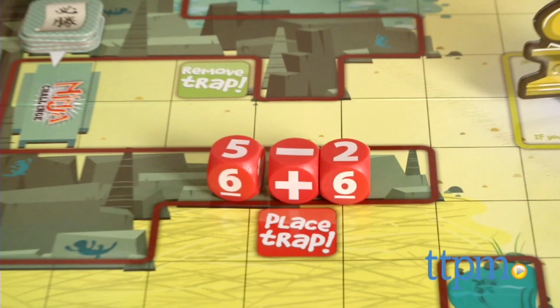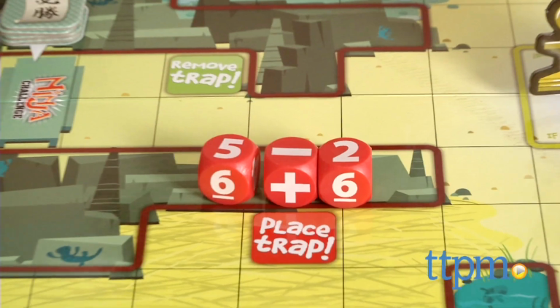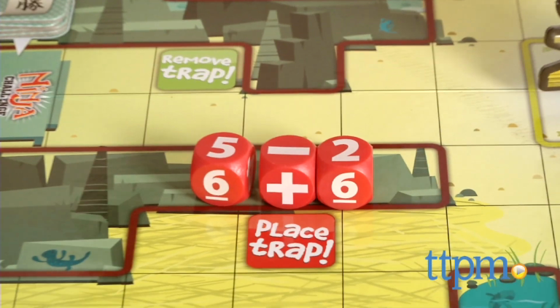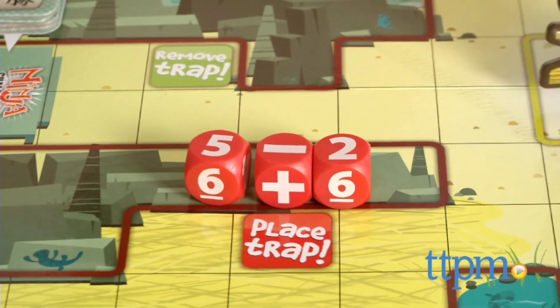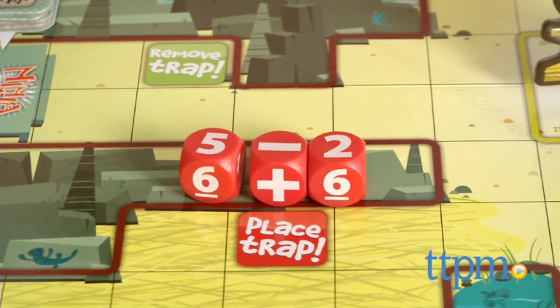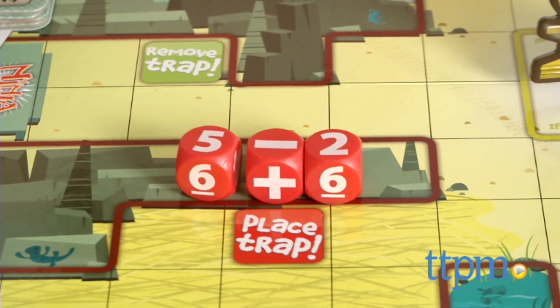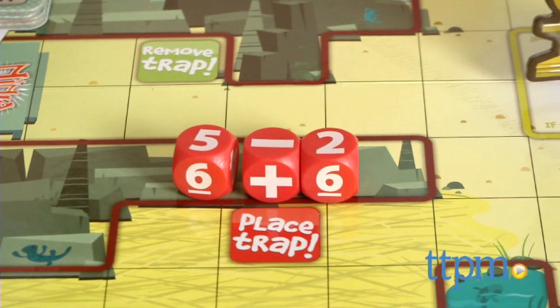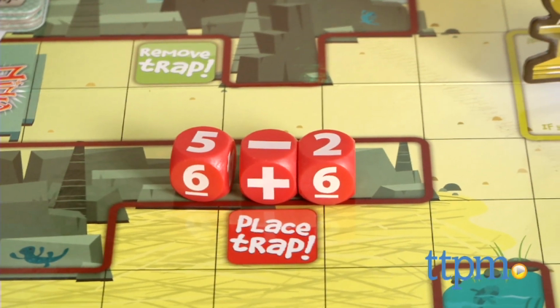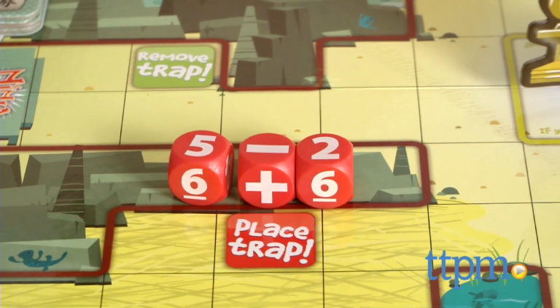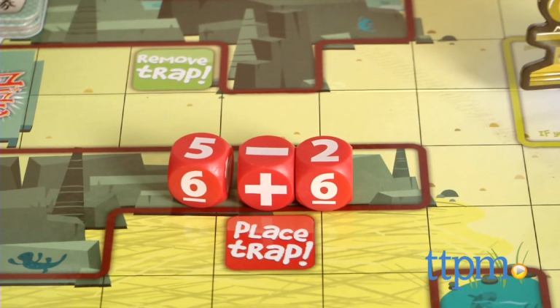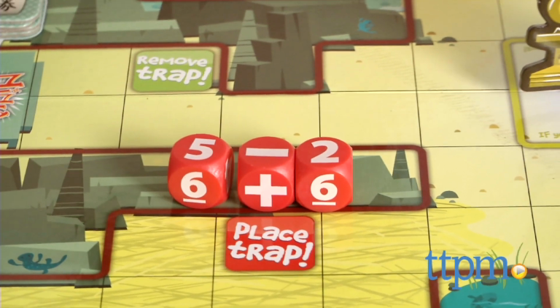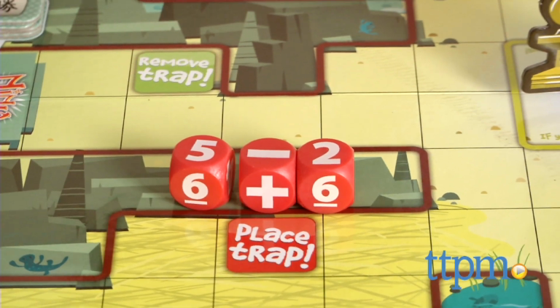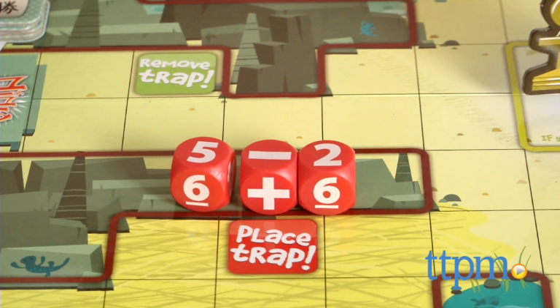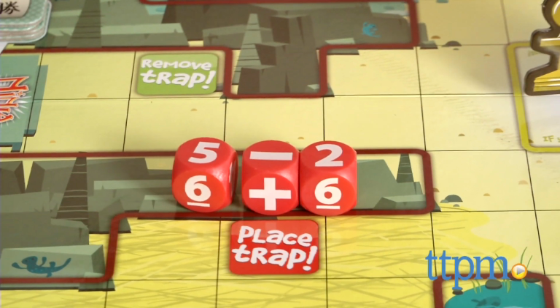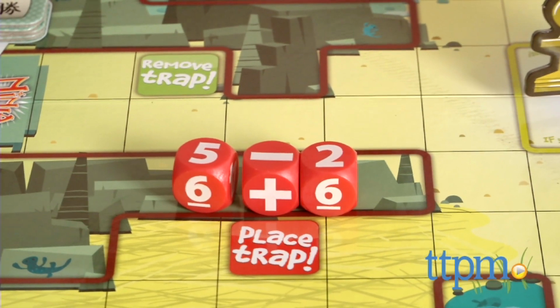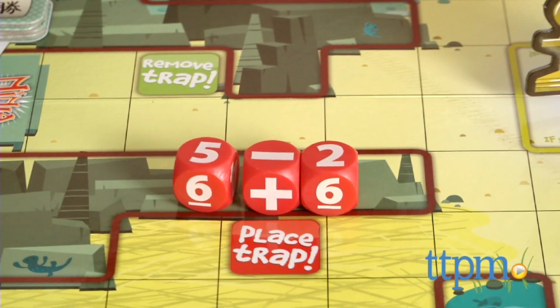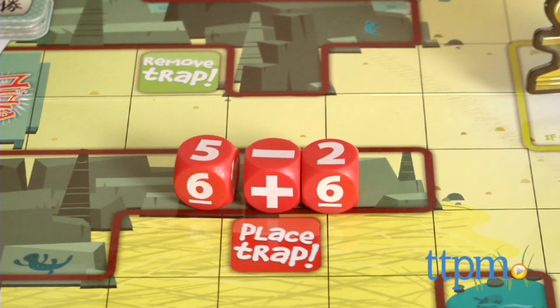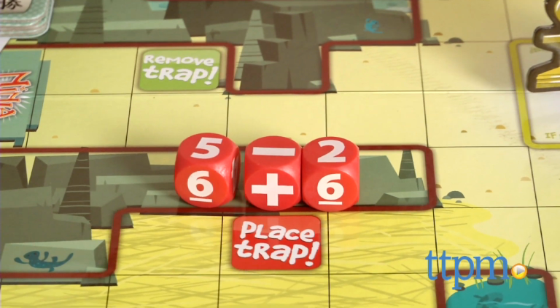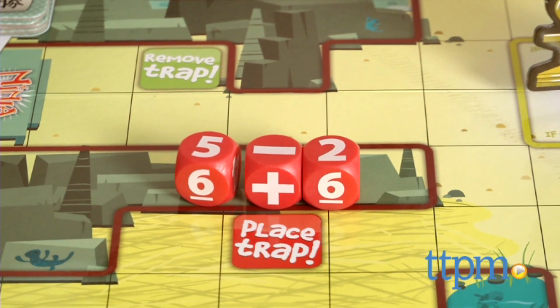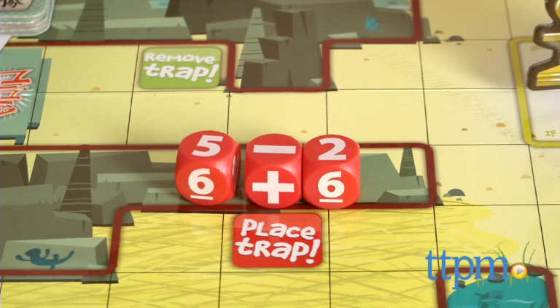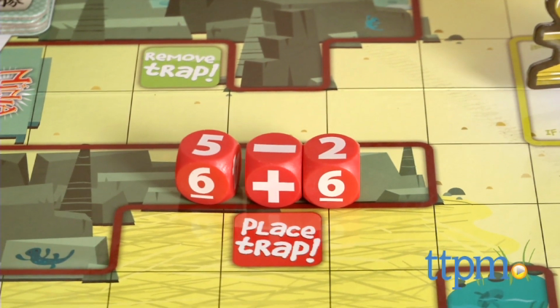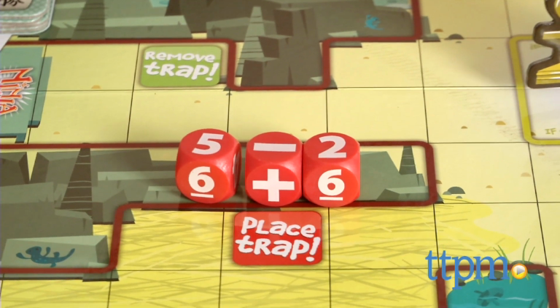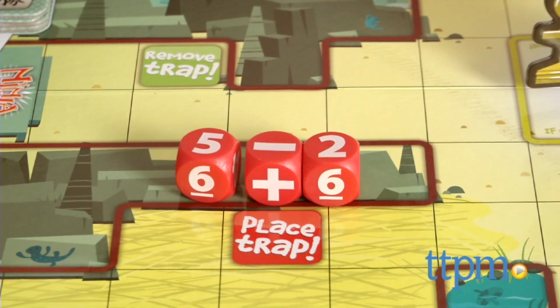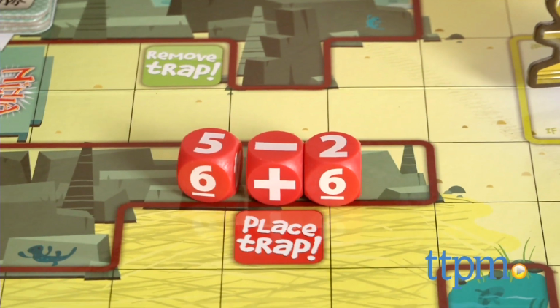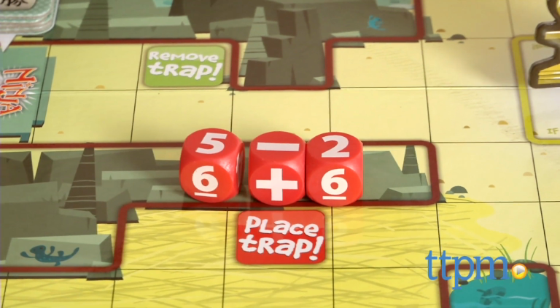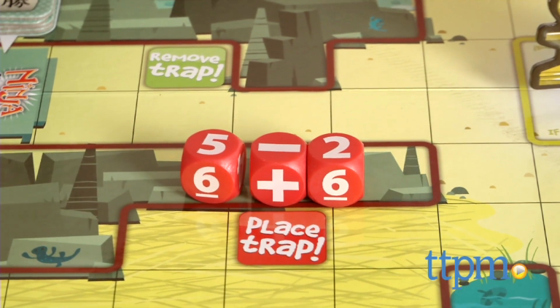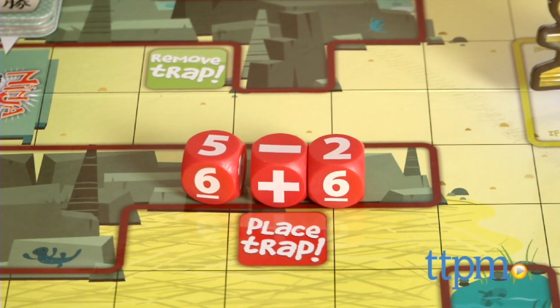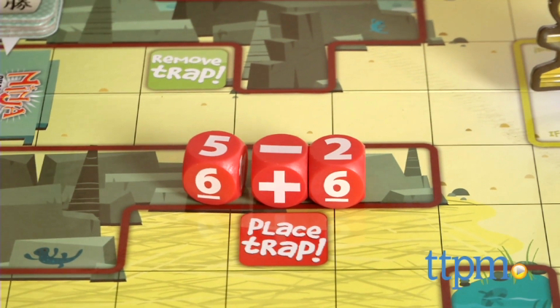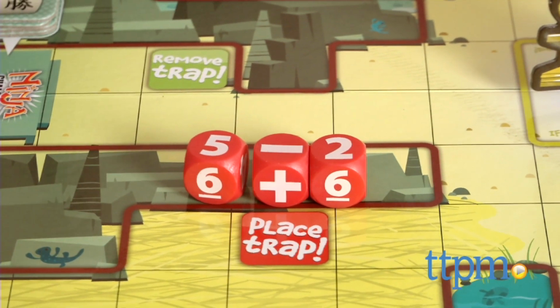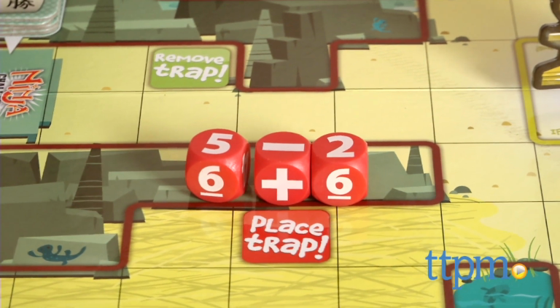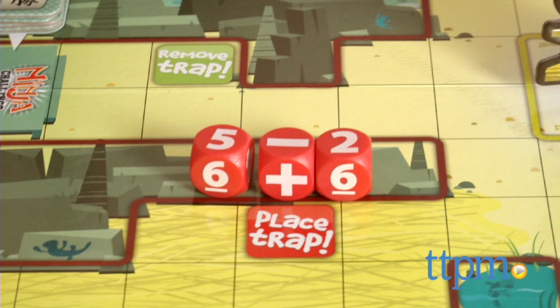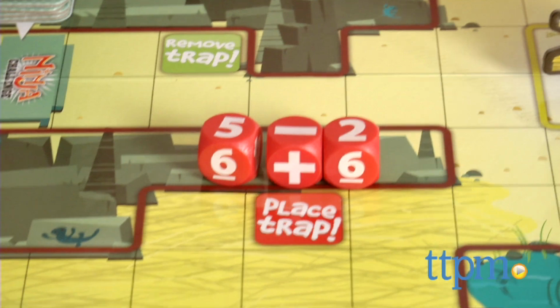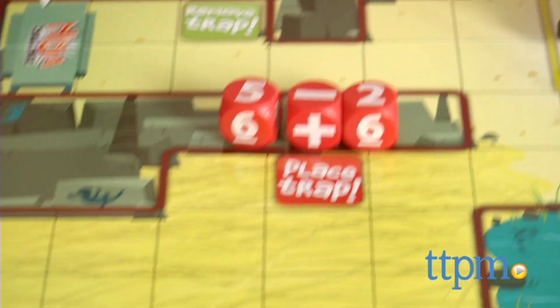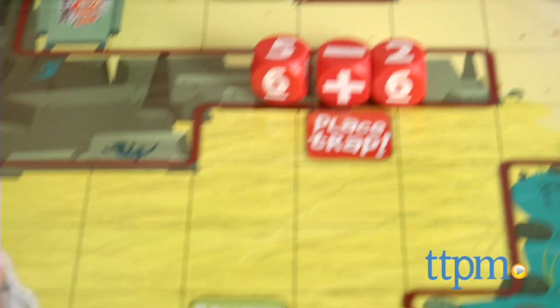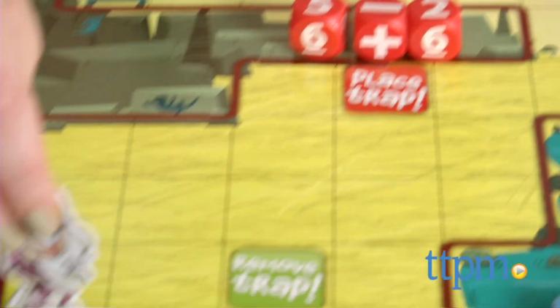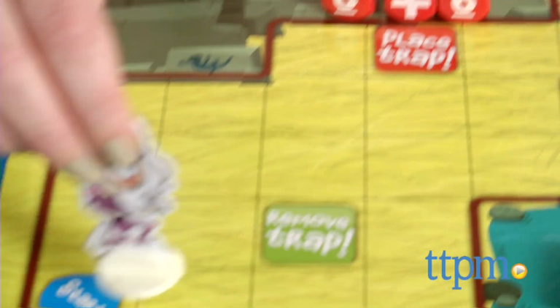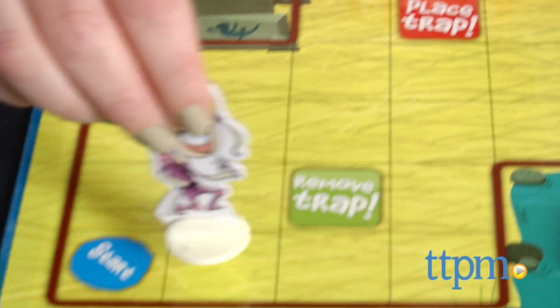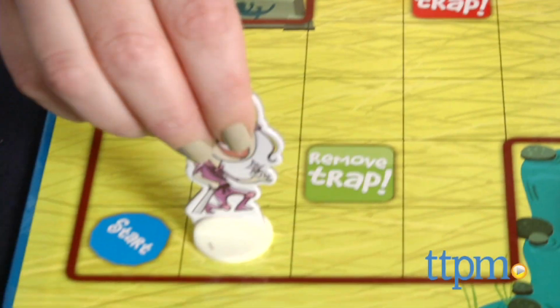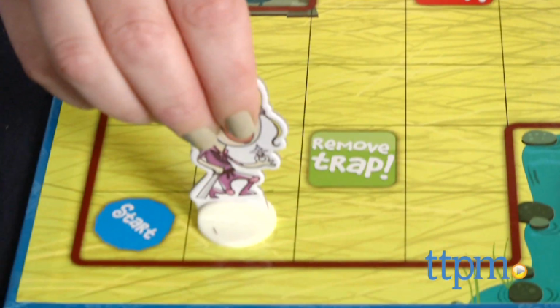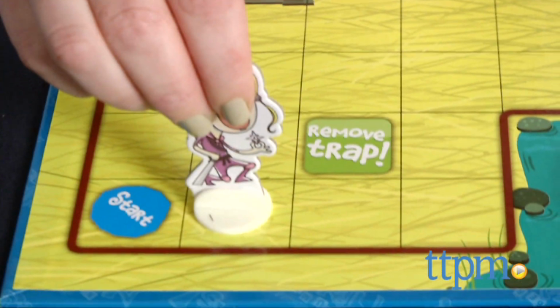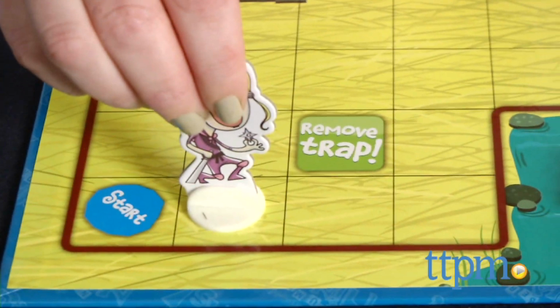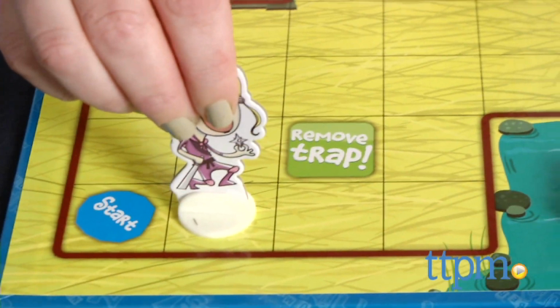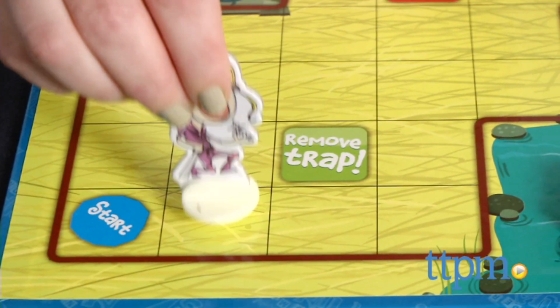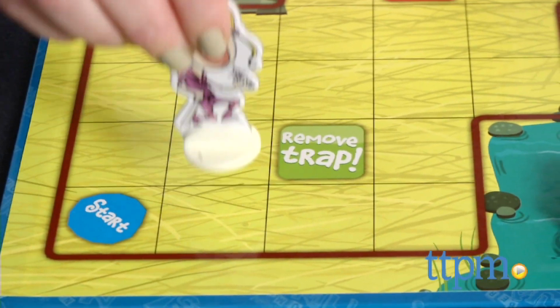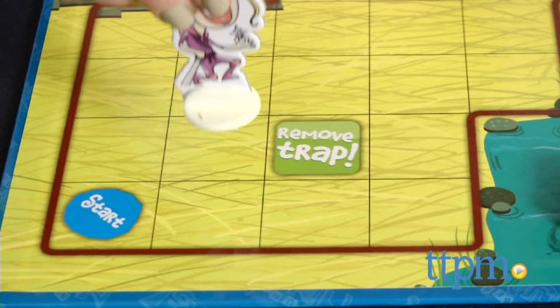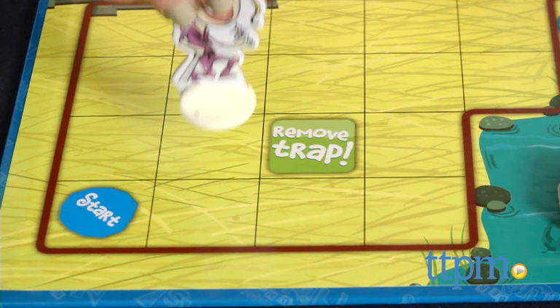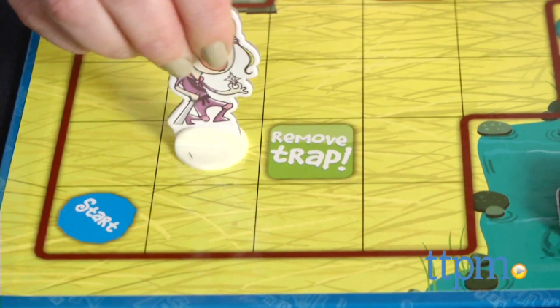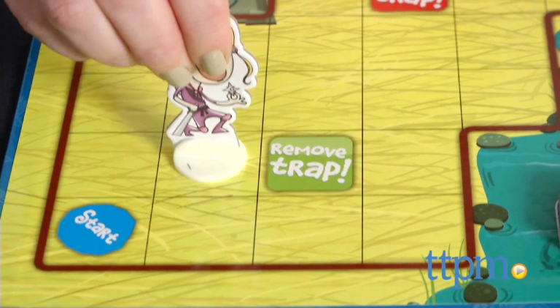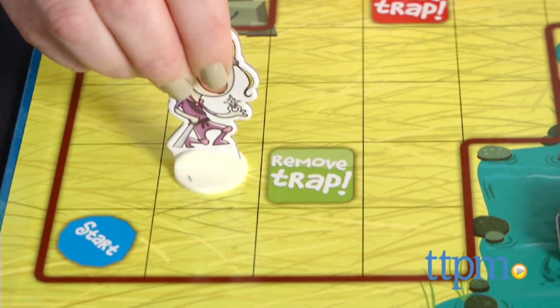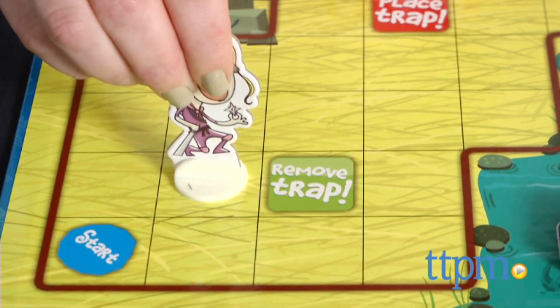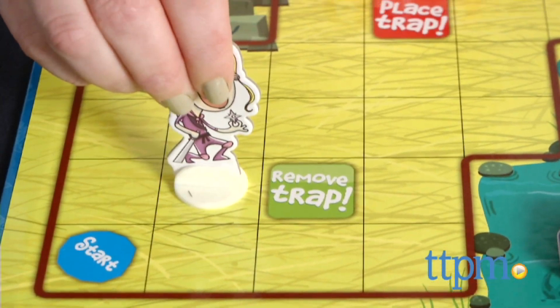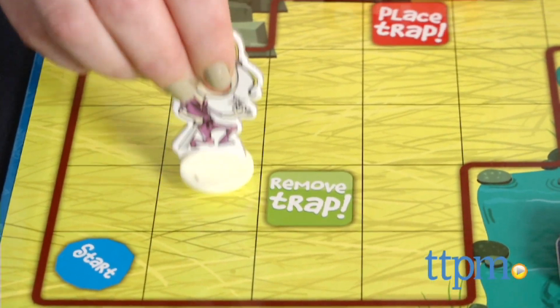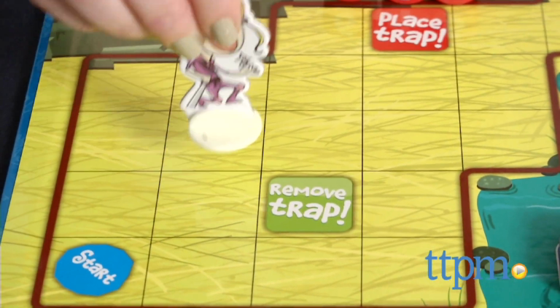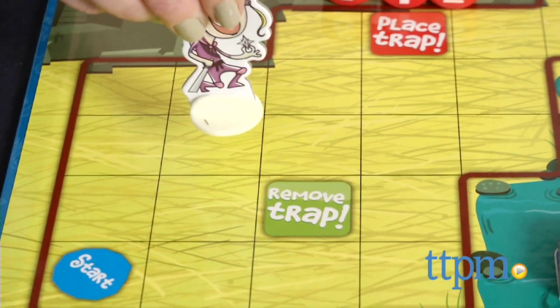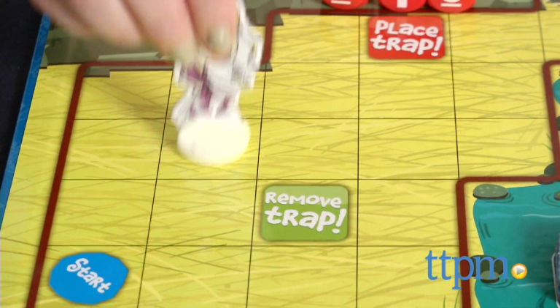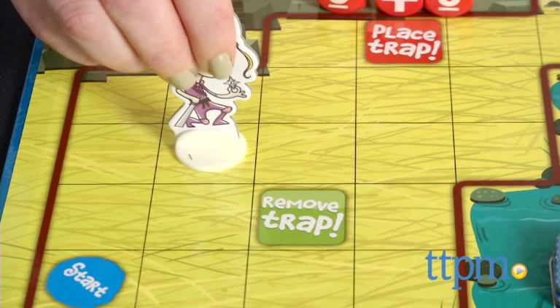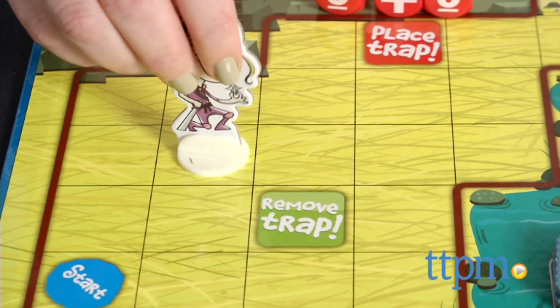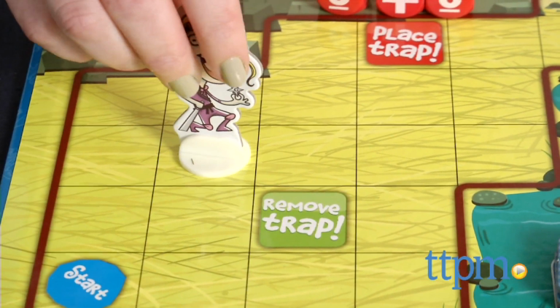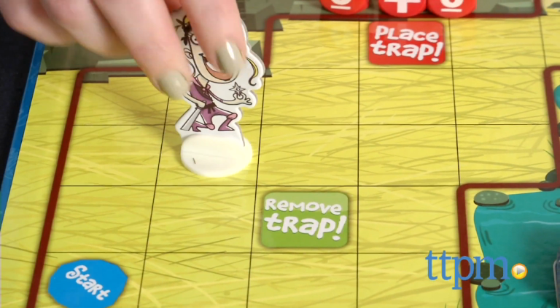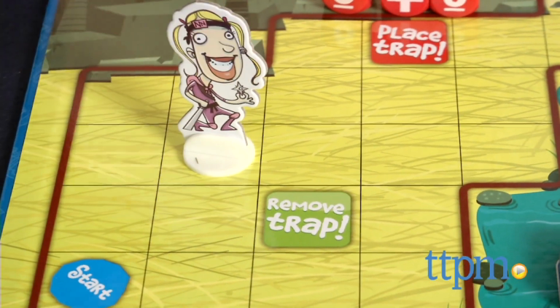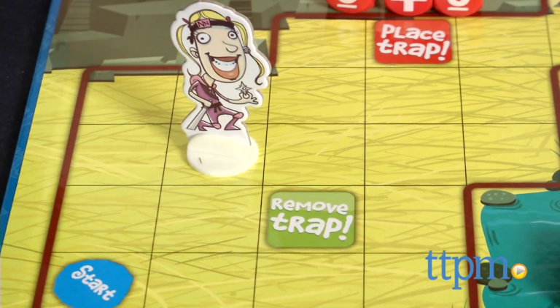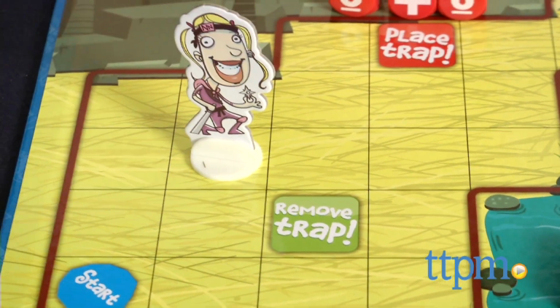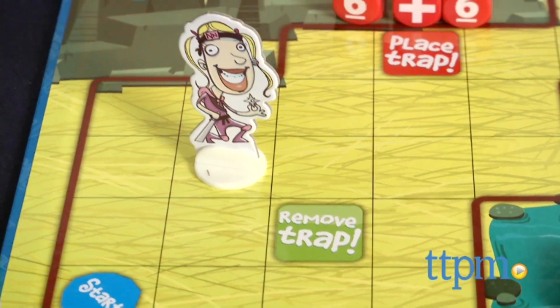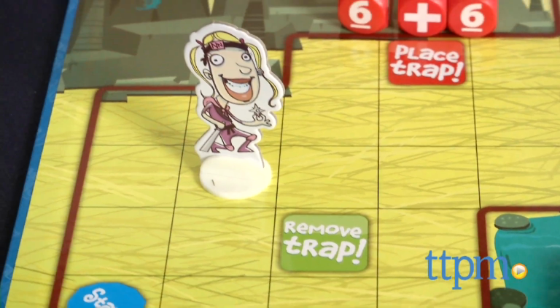Players take turns rolling either set of dice, solving the math problem rolled, and then moving that number of spaces along the board.